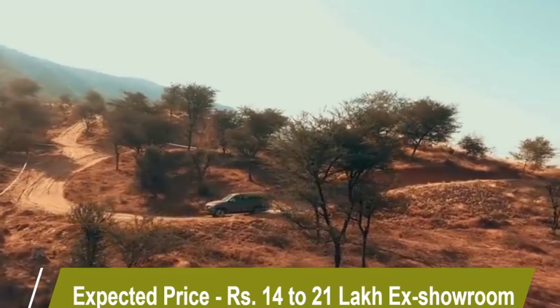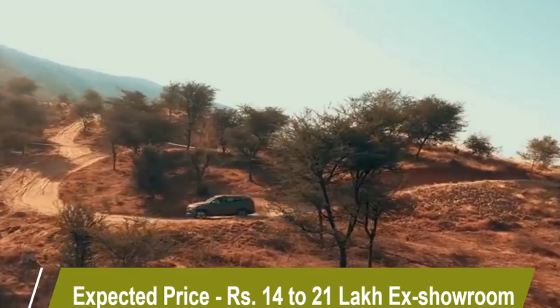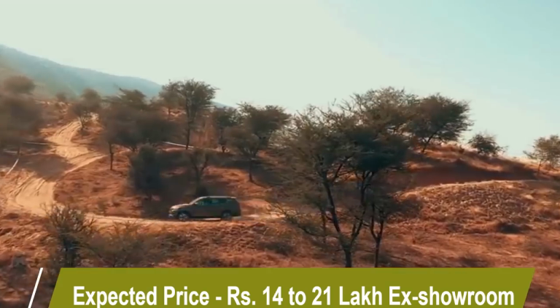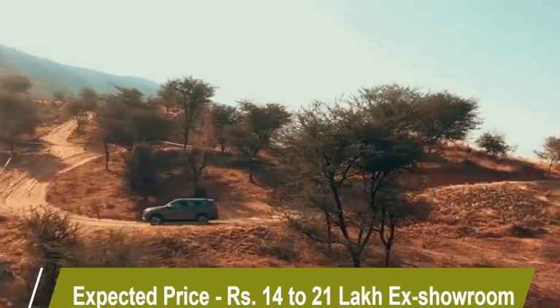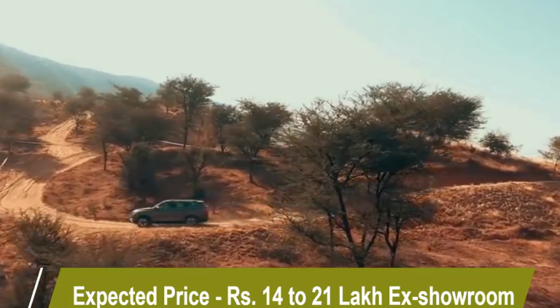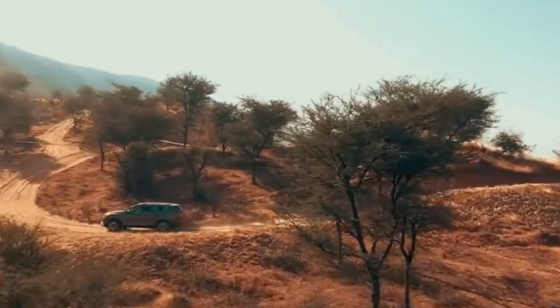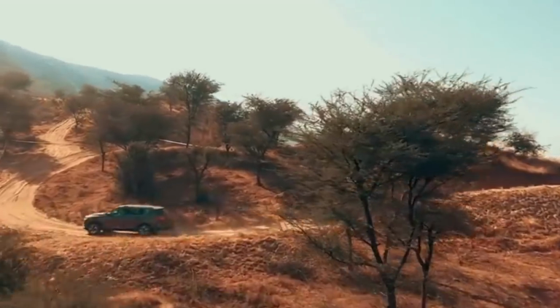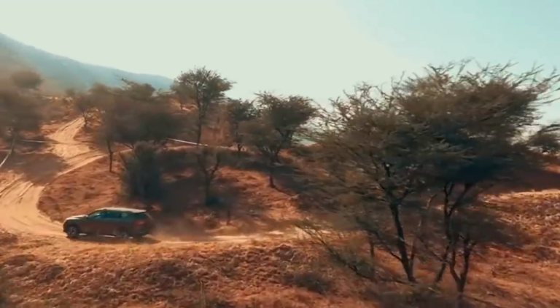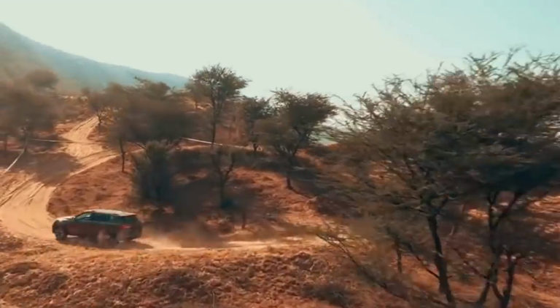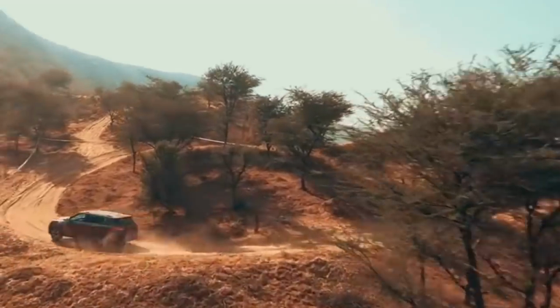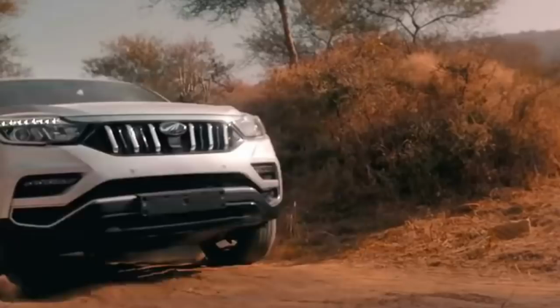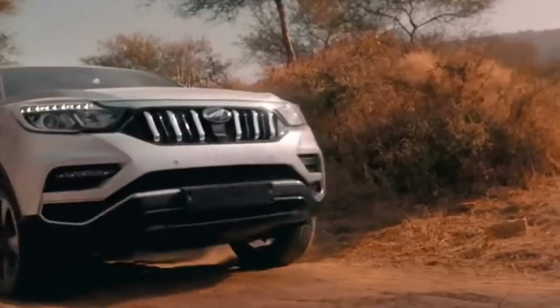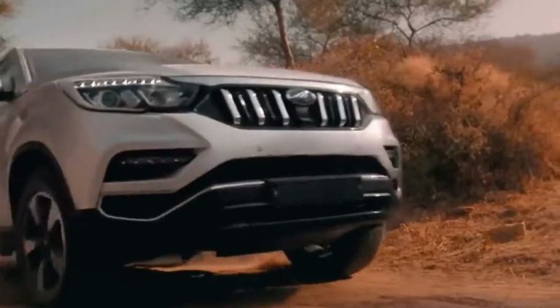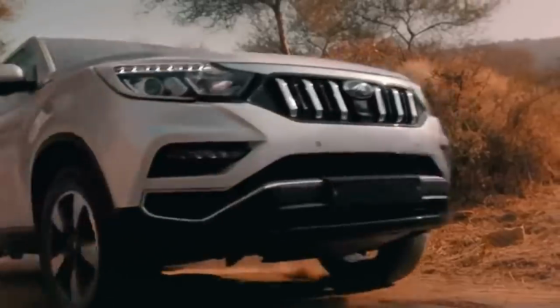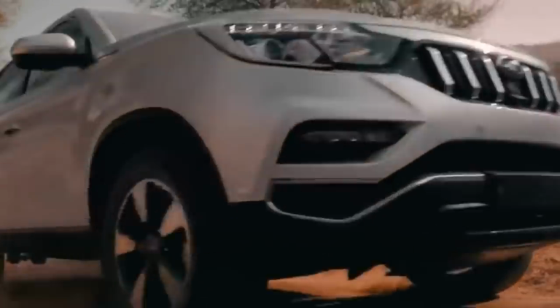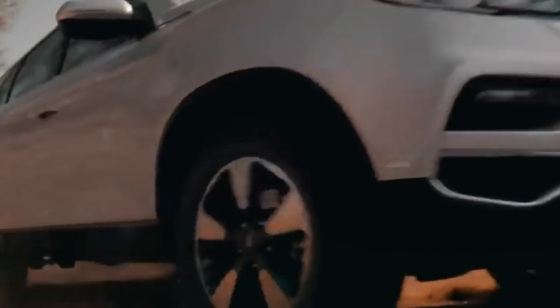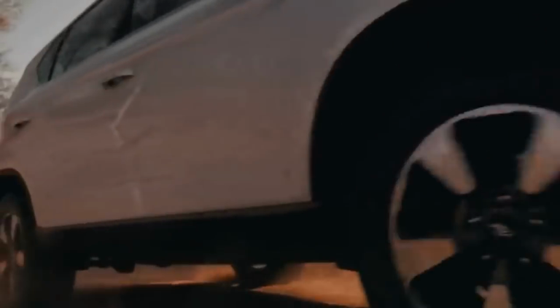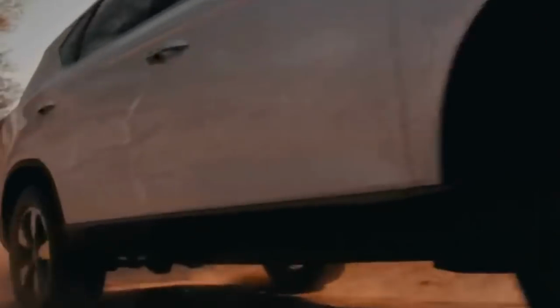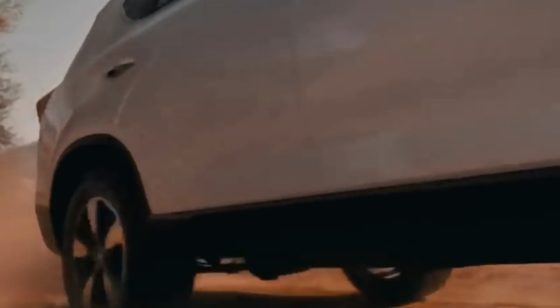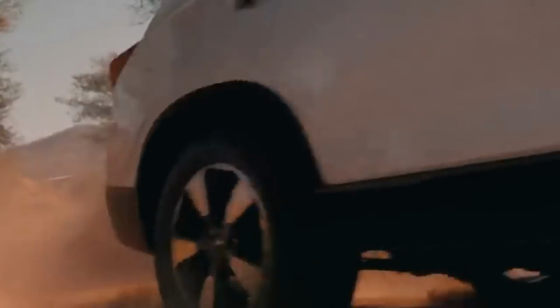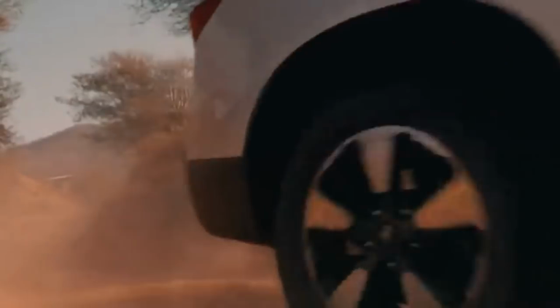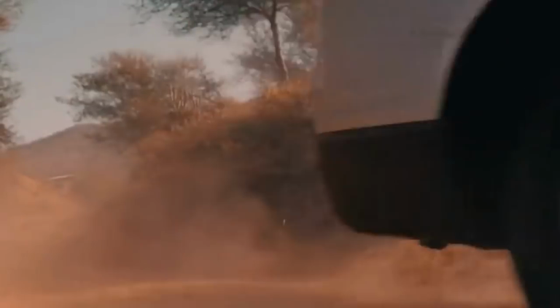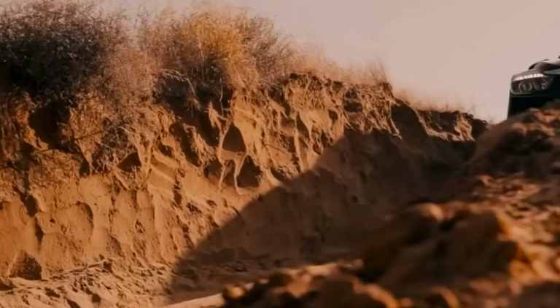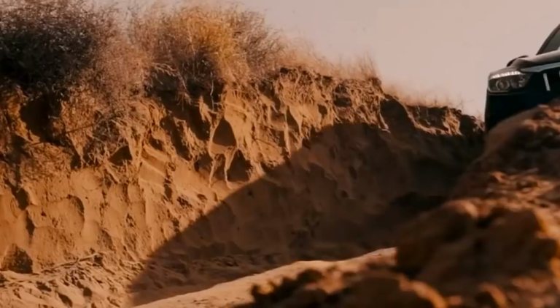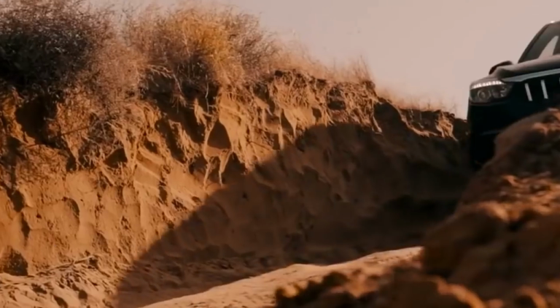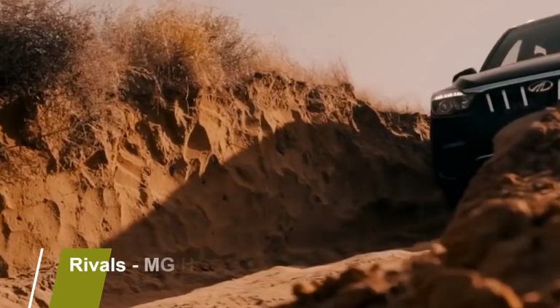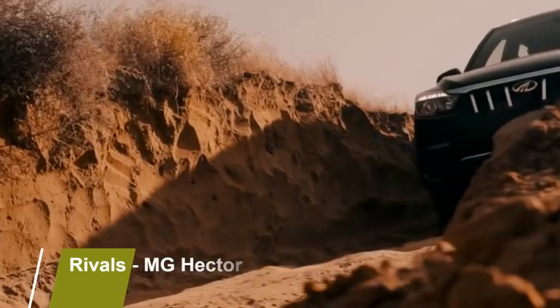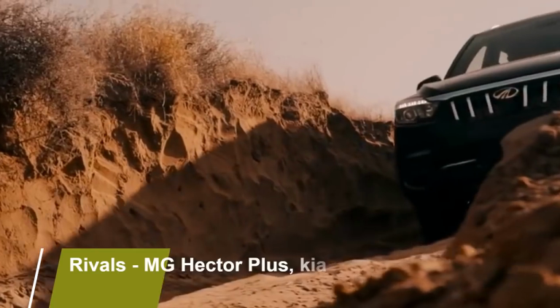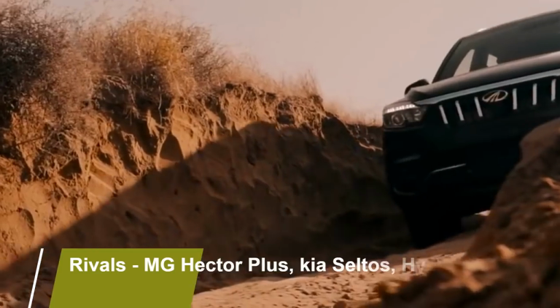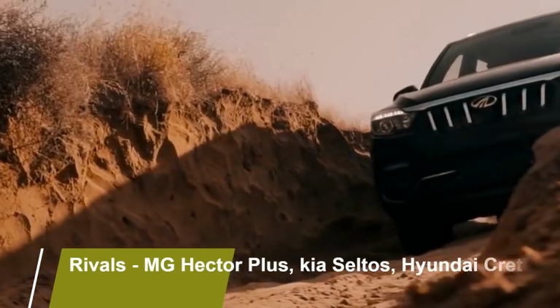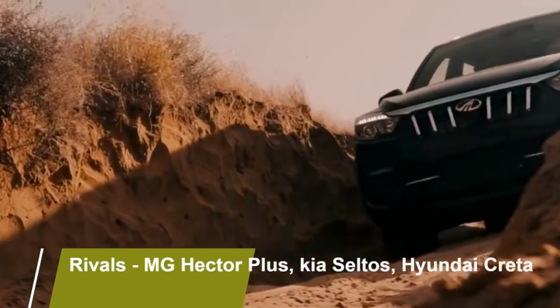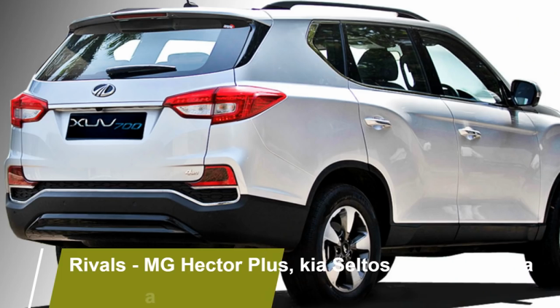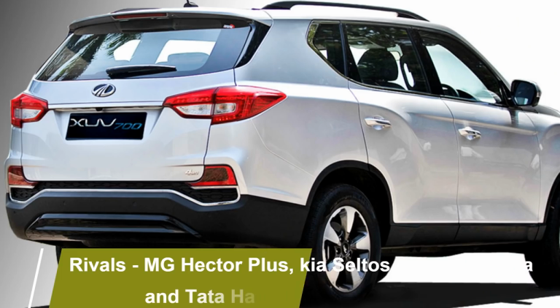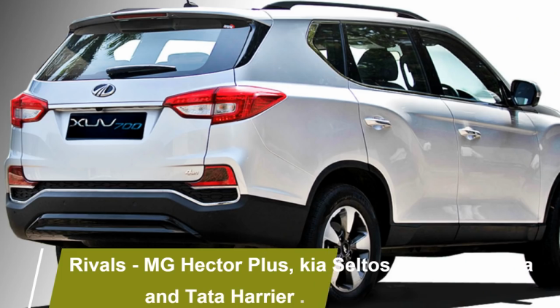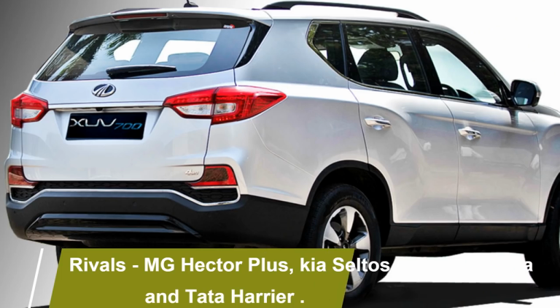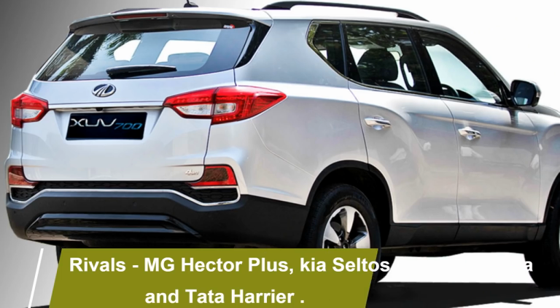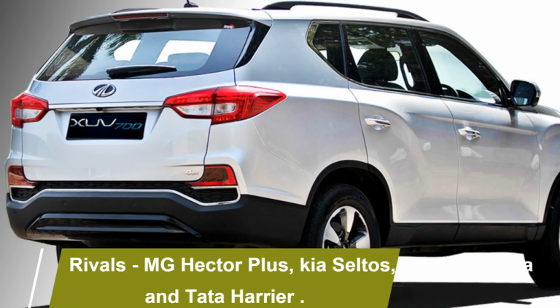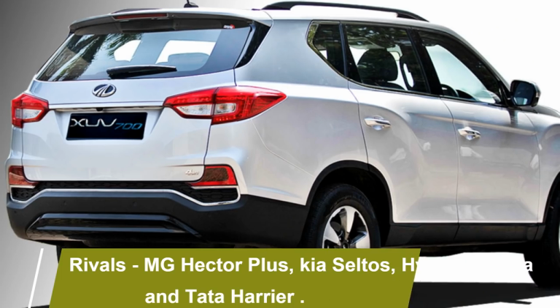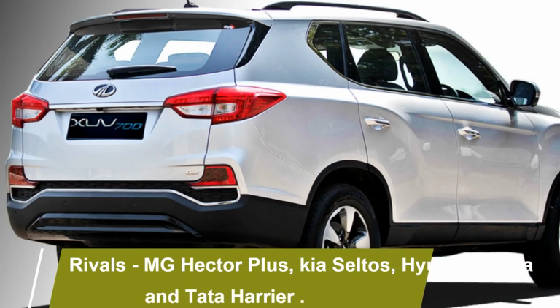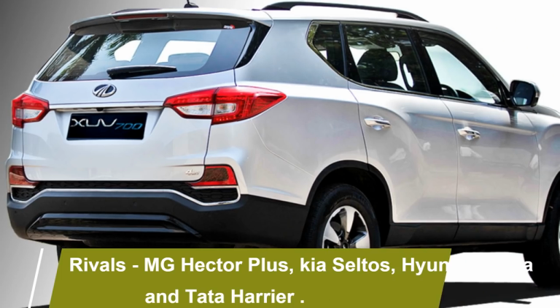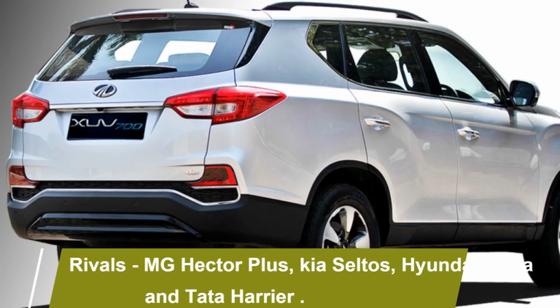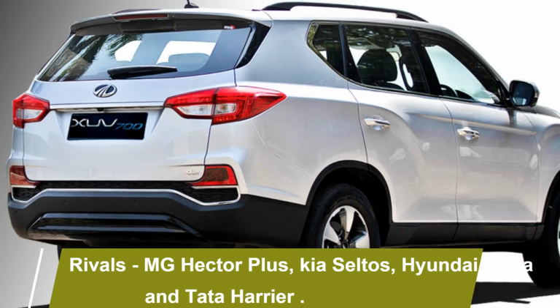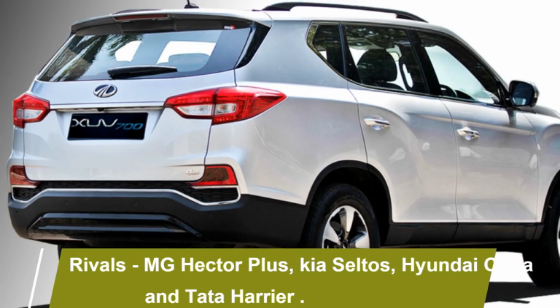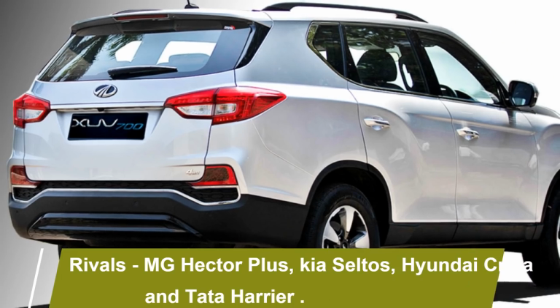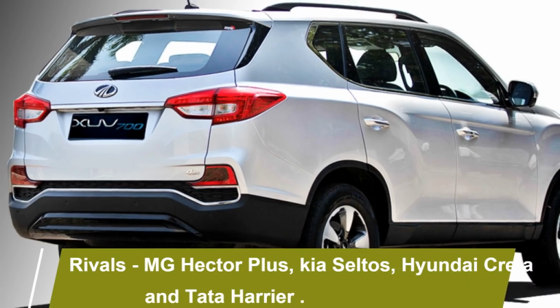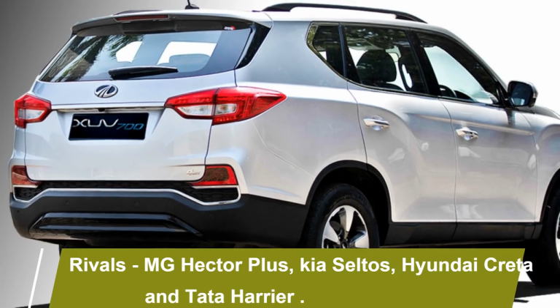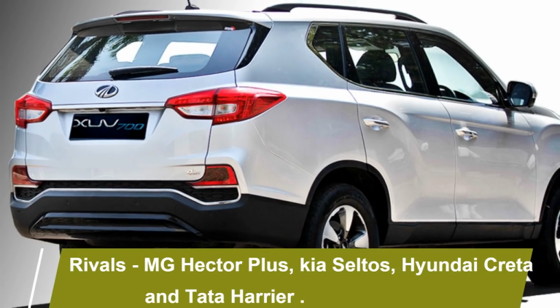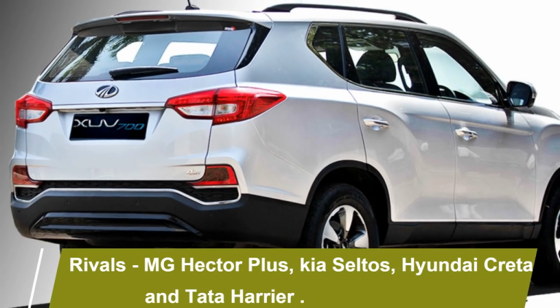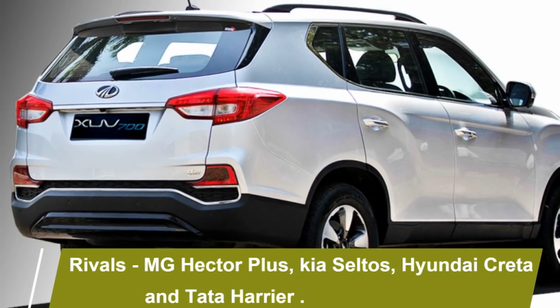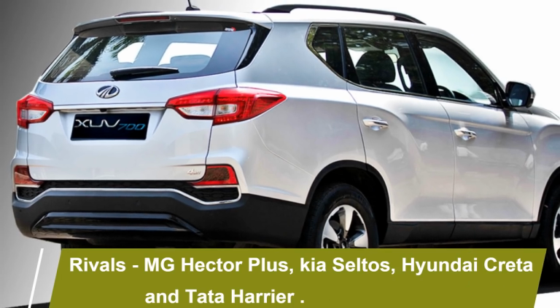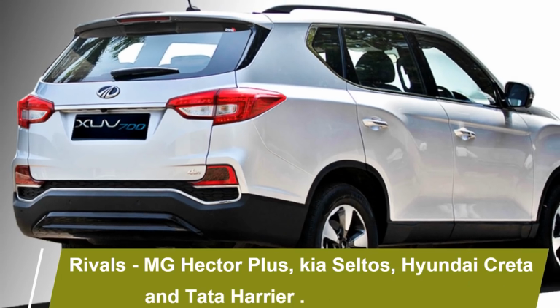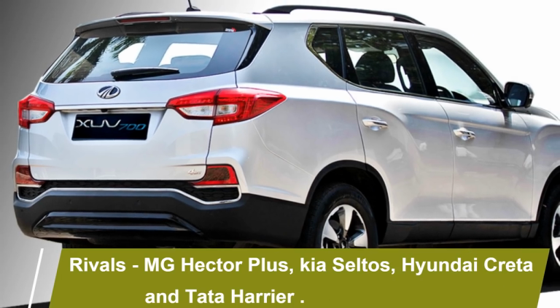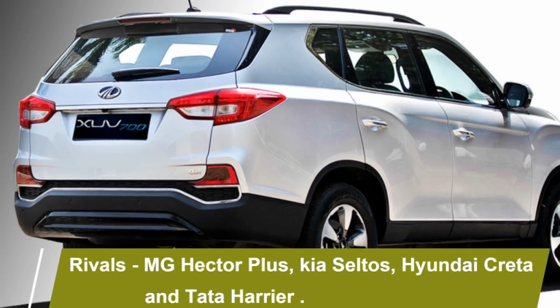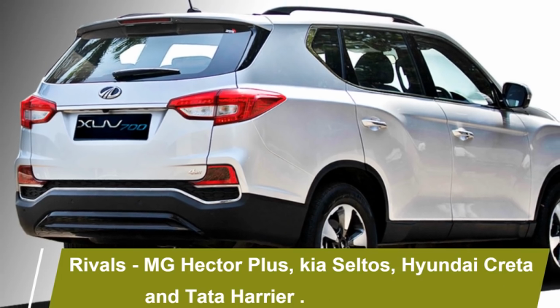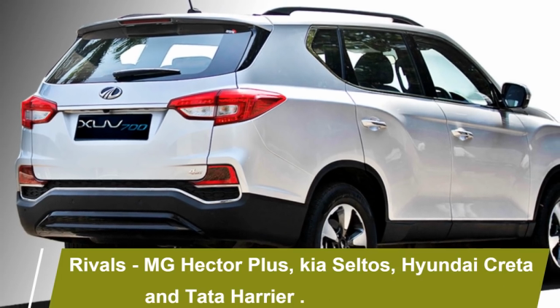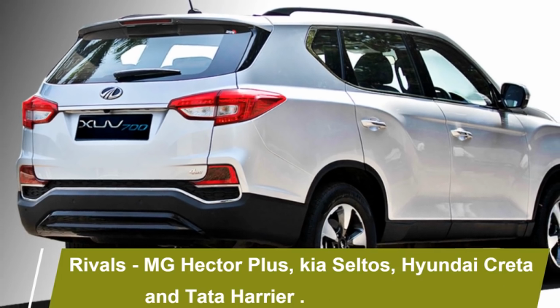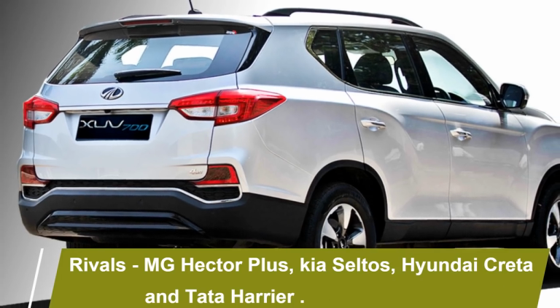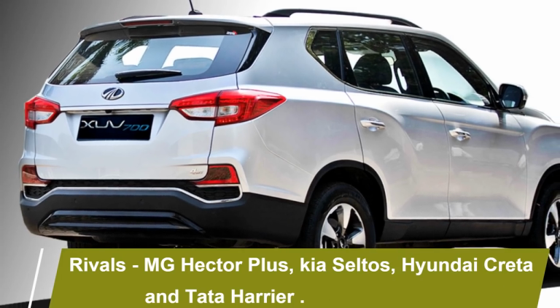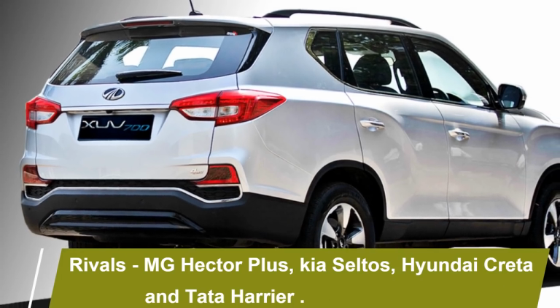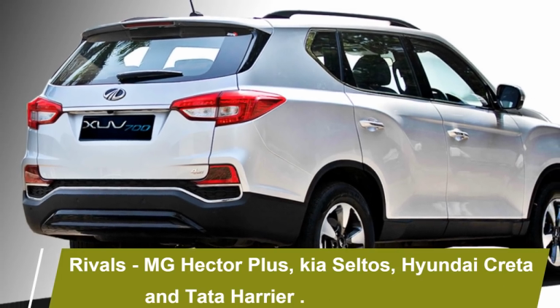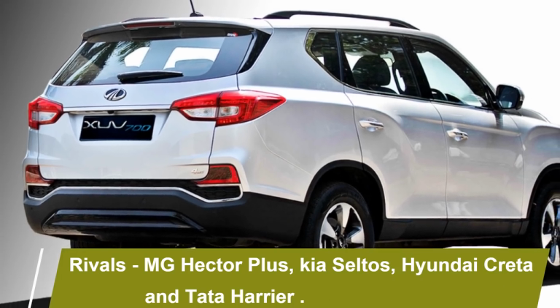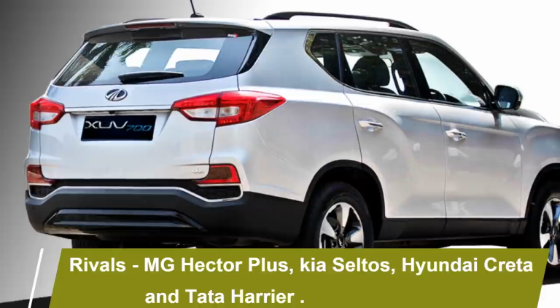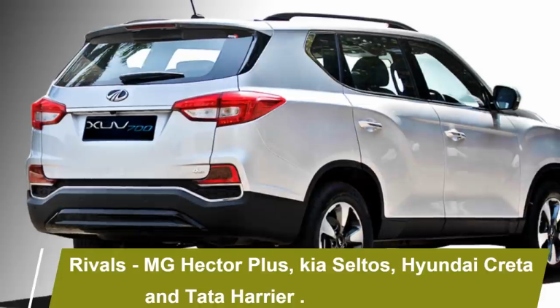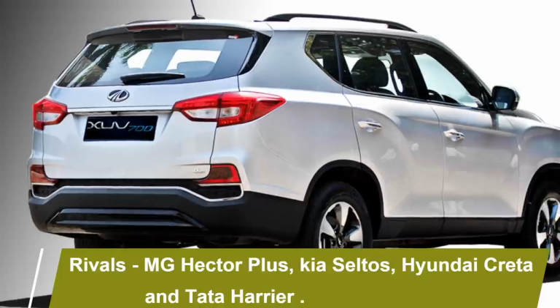After launch, the SUV will be the rival of MG Hector Plus, Kia Seltos, Hyundai Creta, and Tata Harrier.